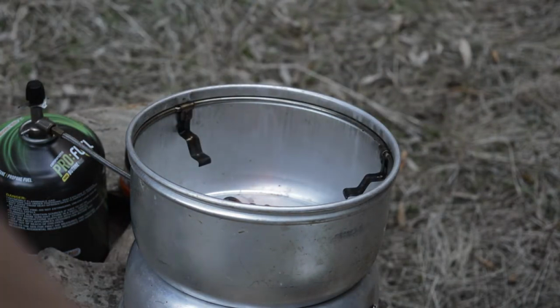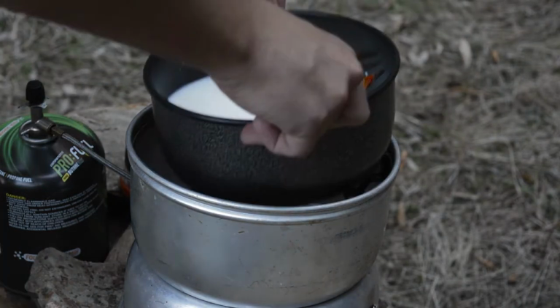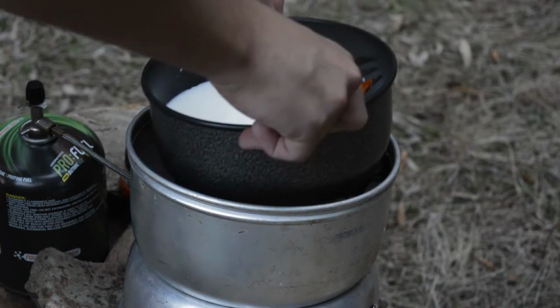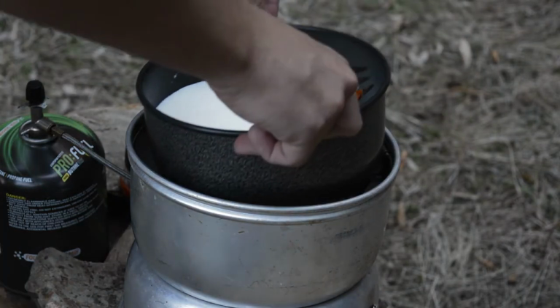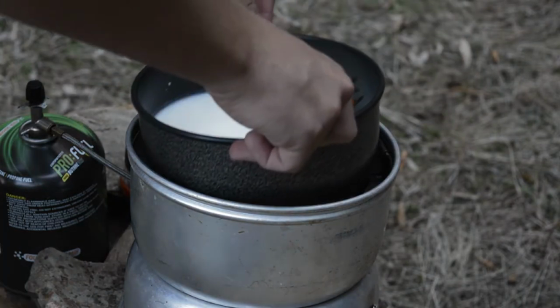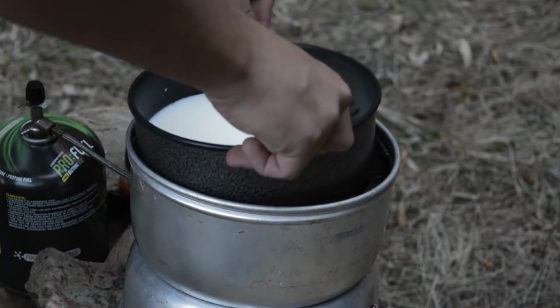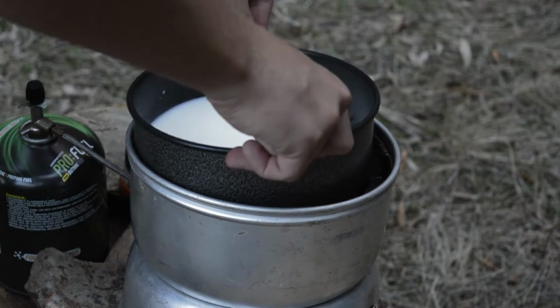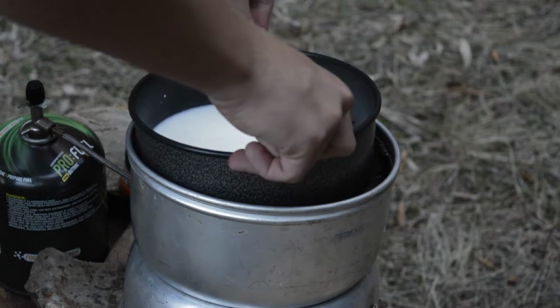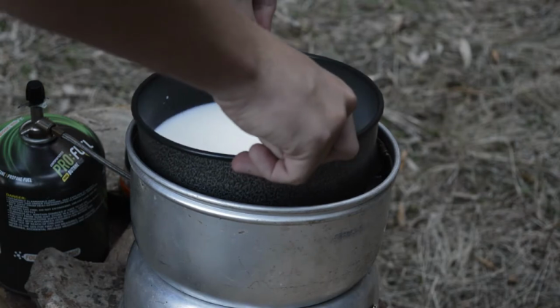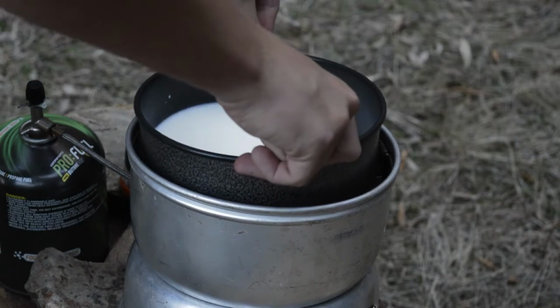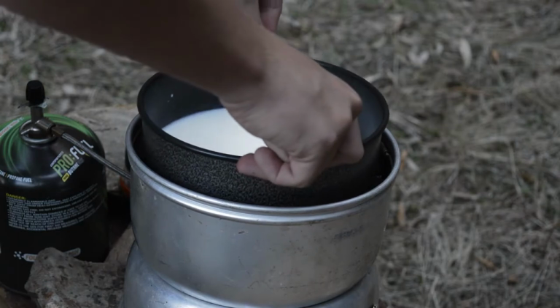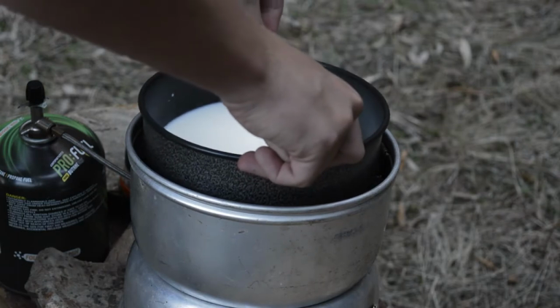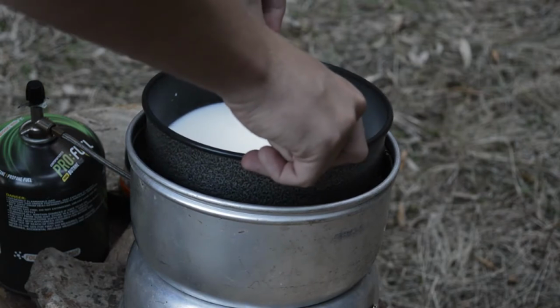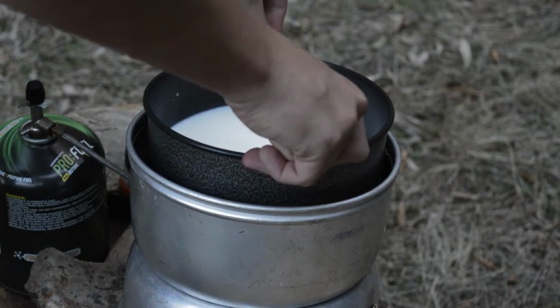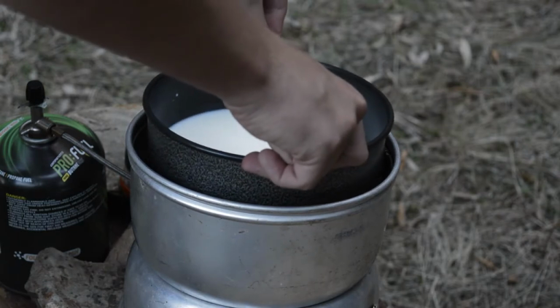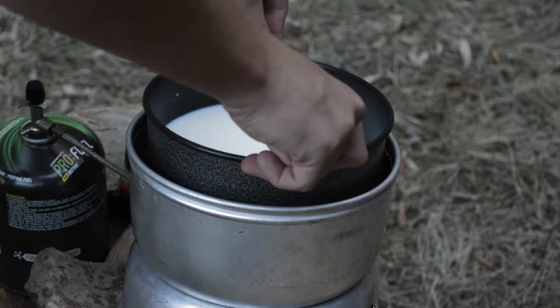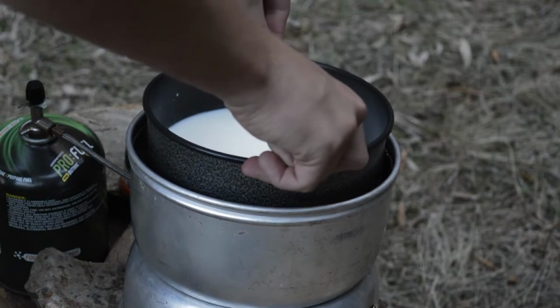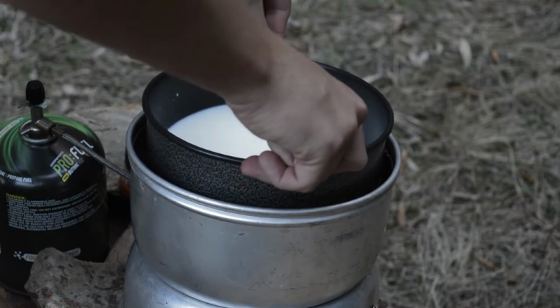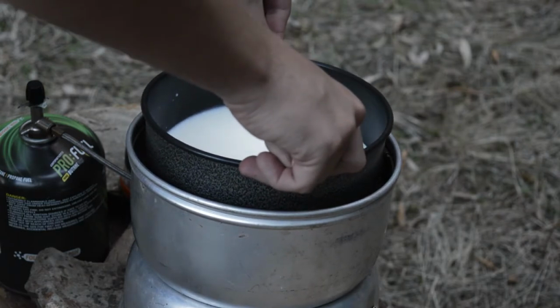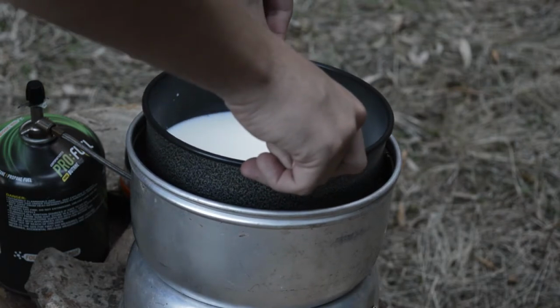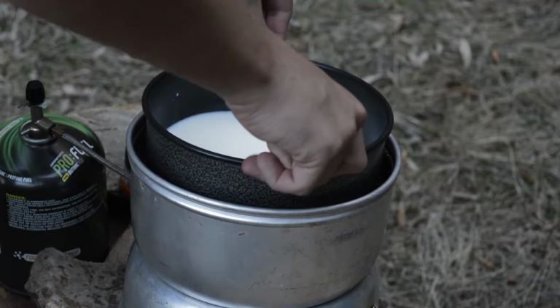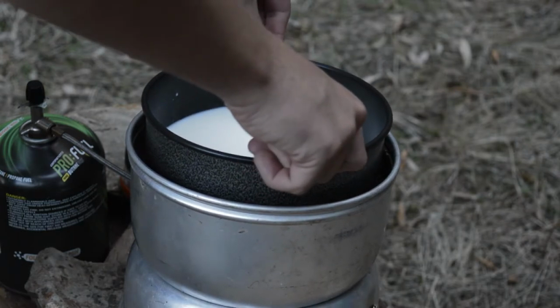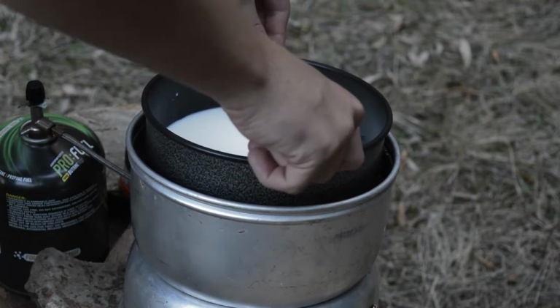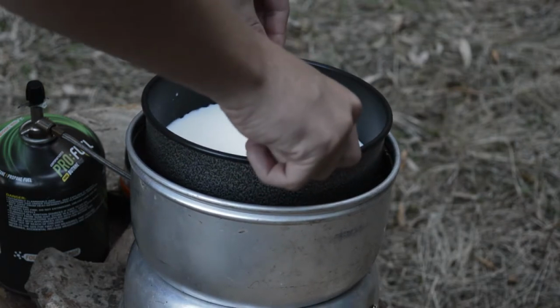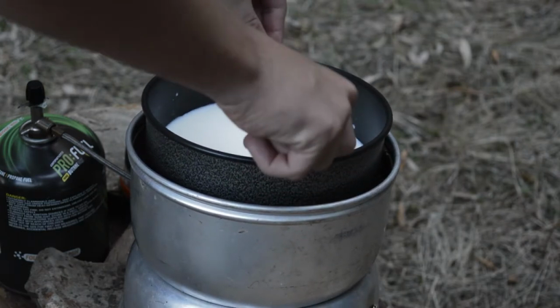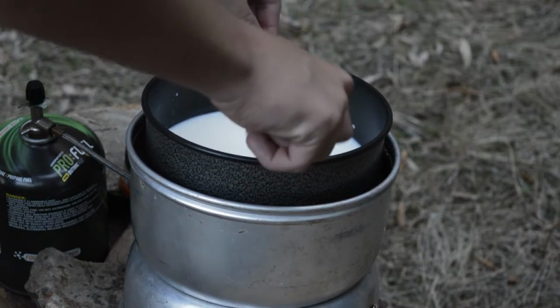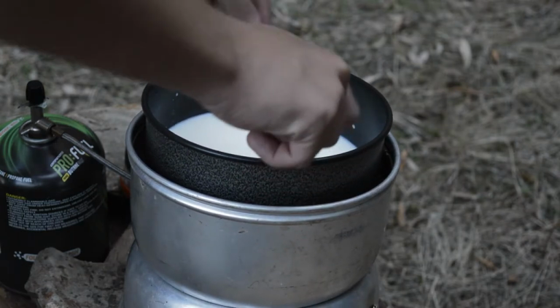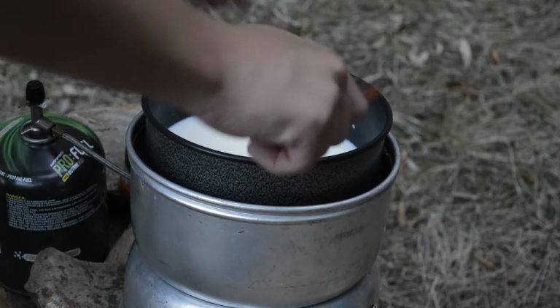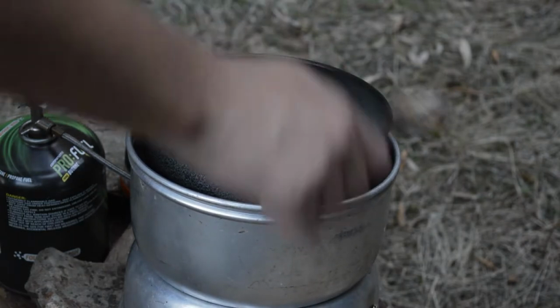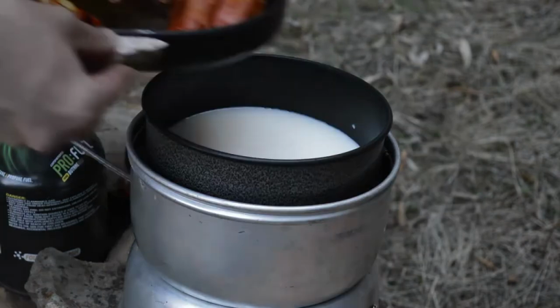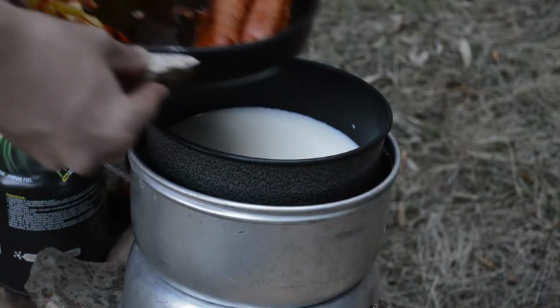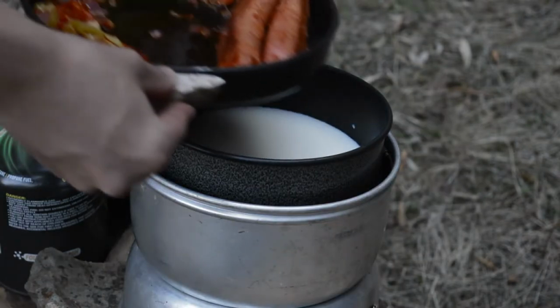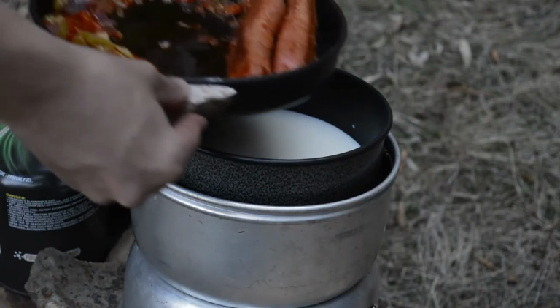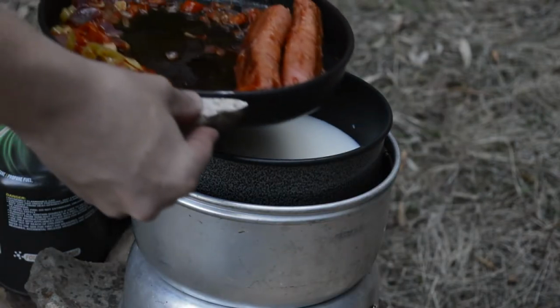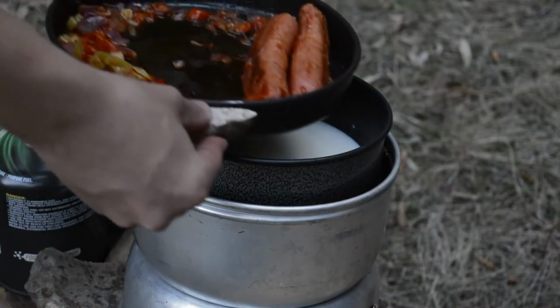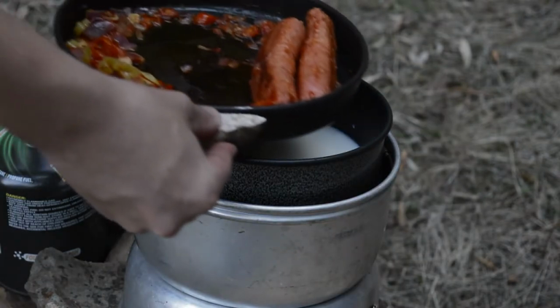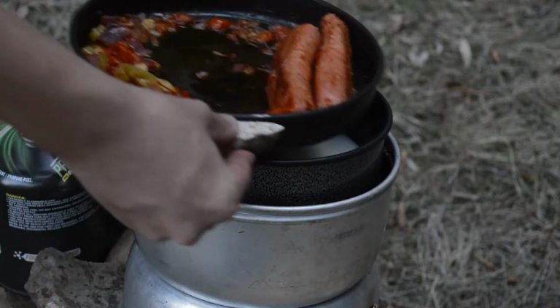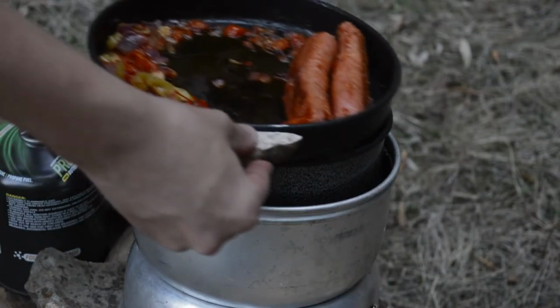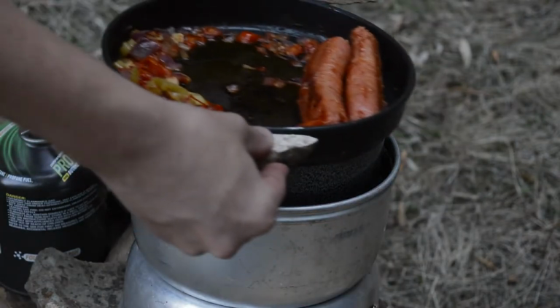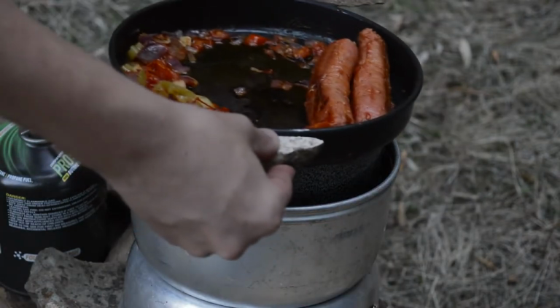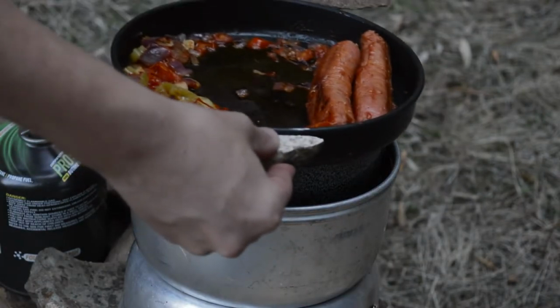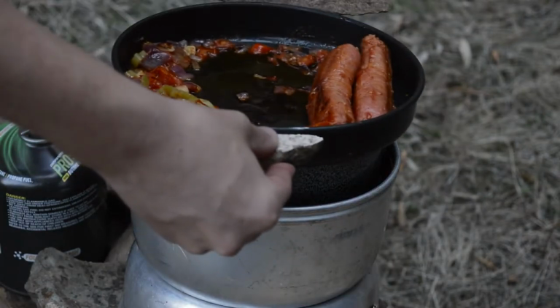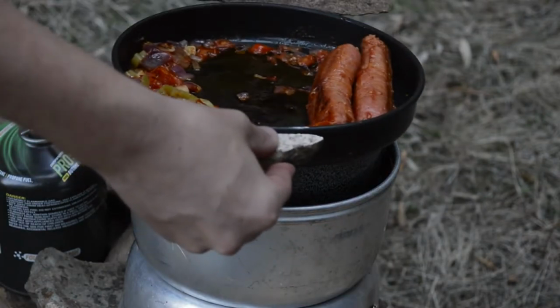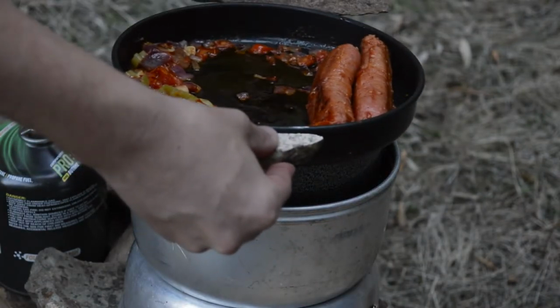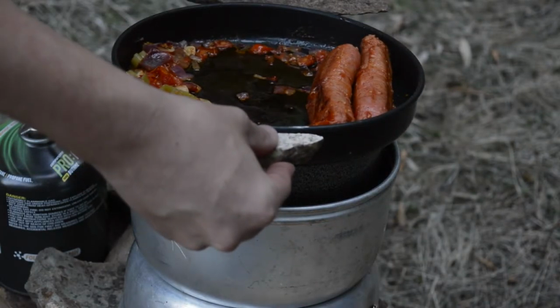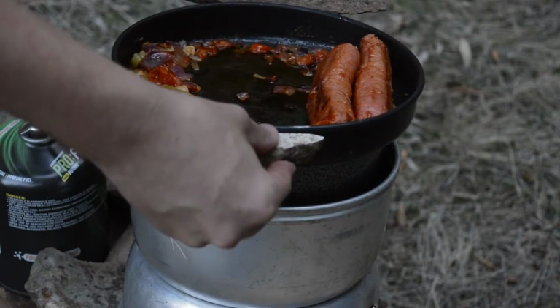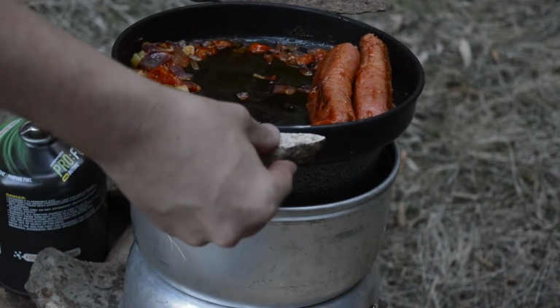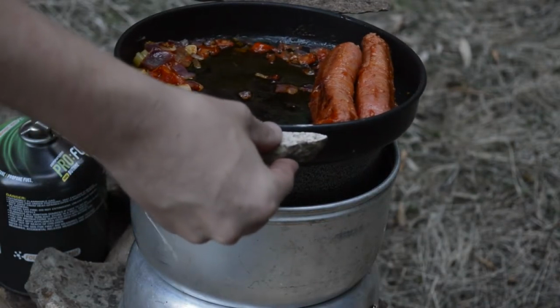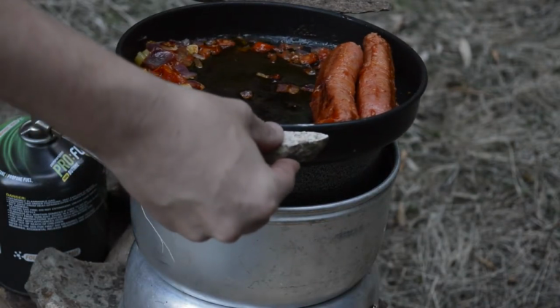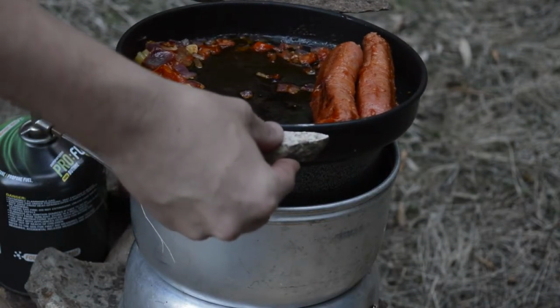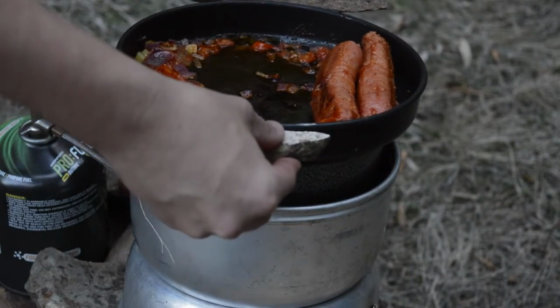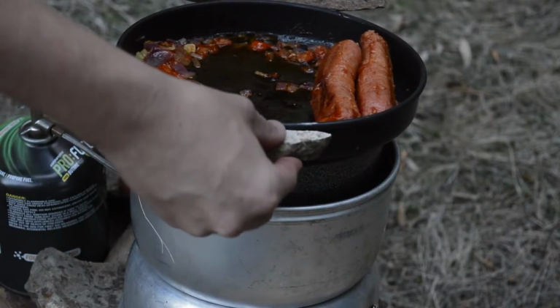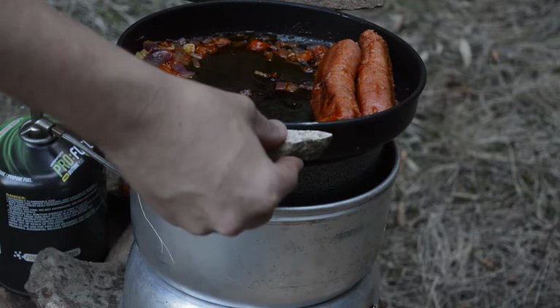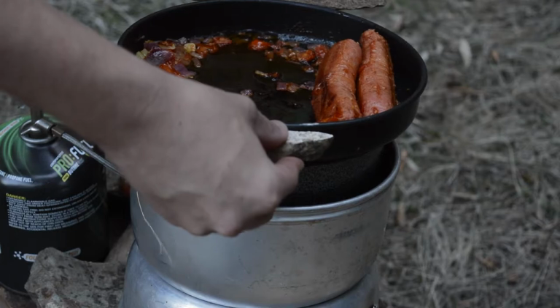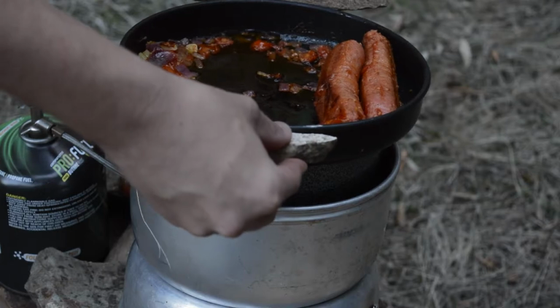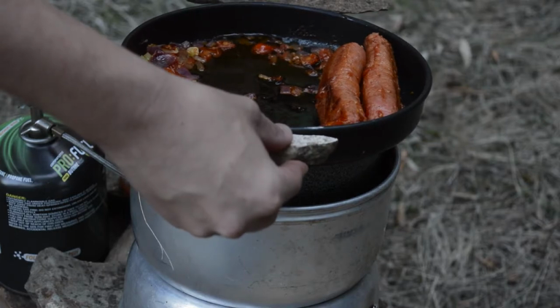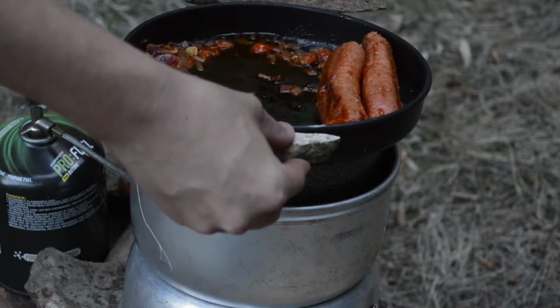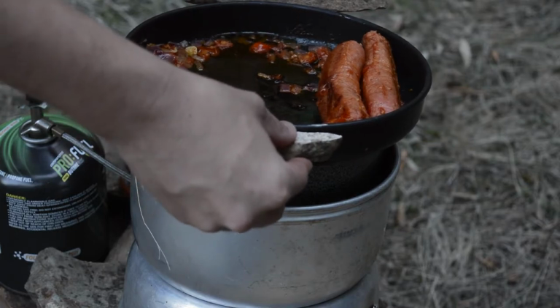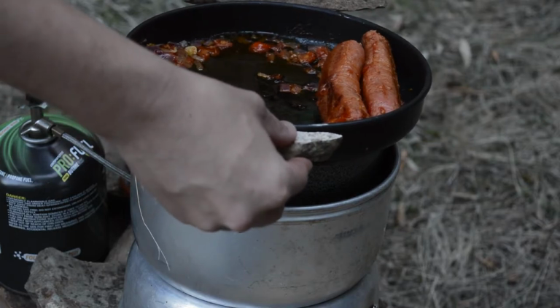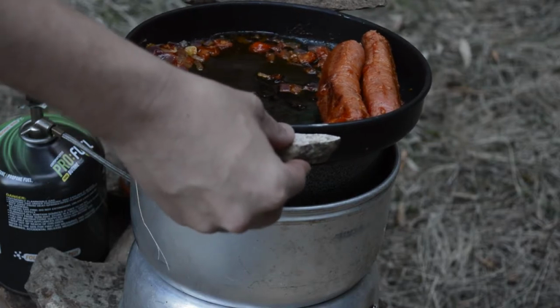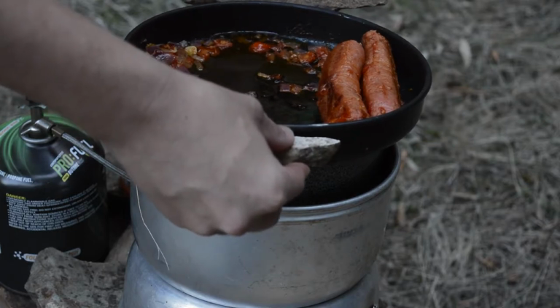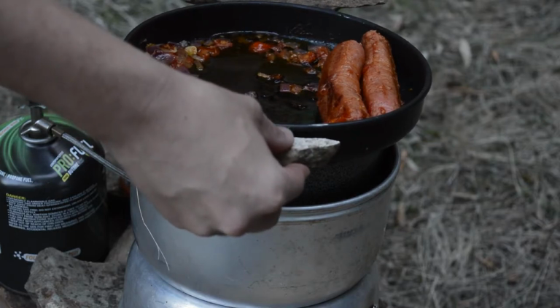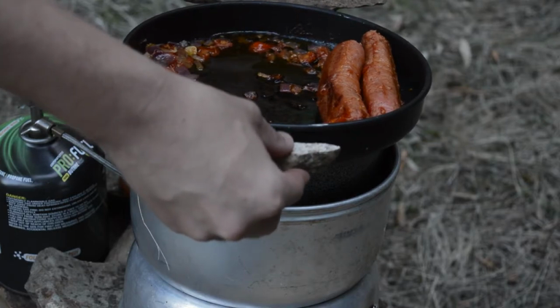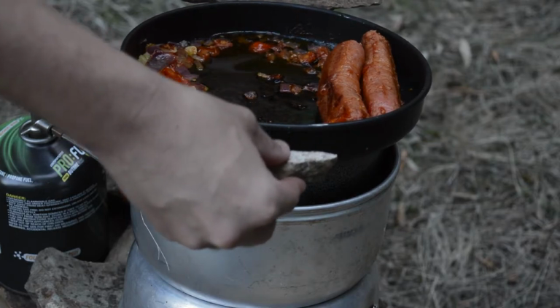Add your milk mixture to the heat, and then return the pan on top as a lid, and also to keep the food a bit warmer.